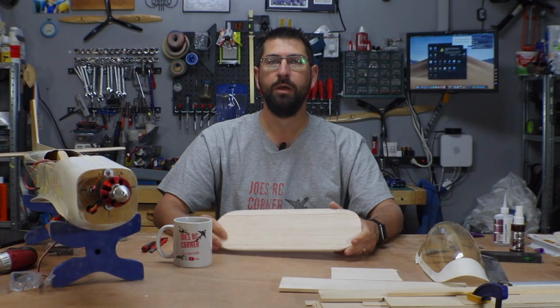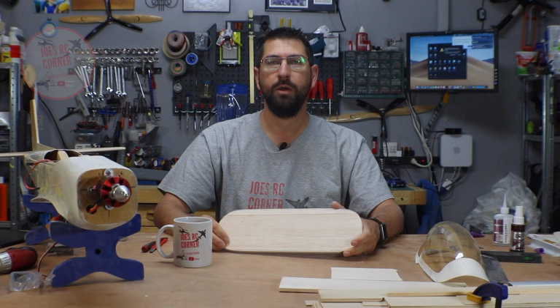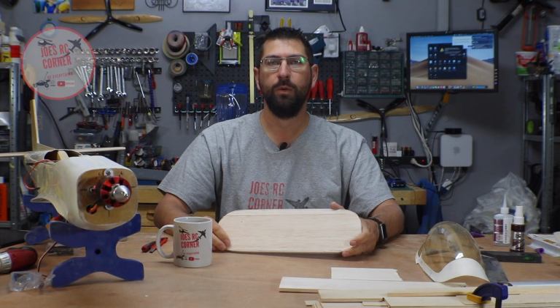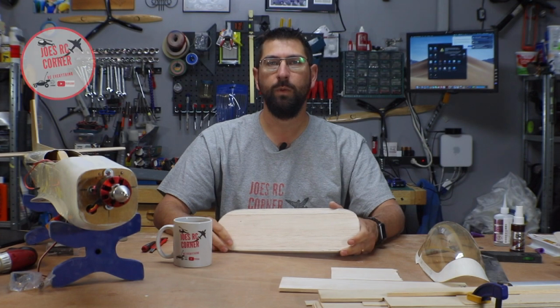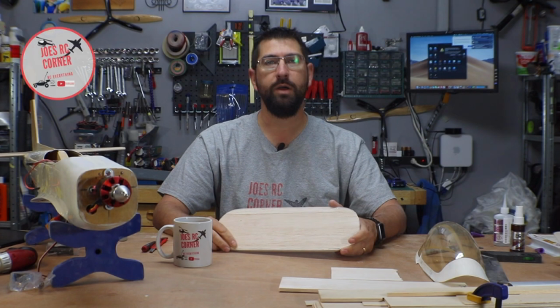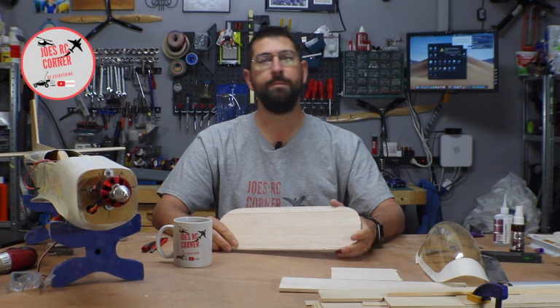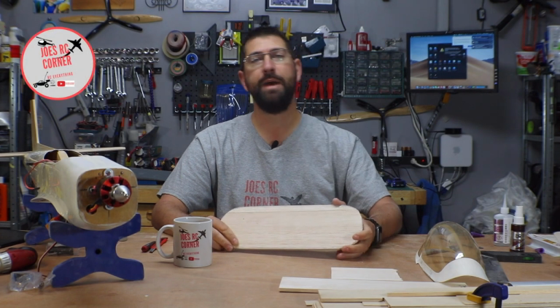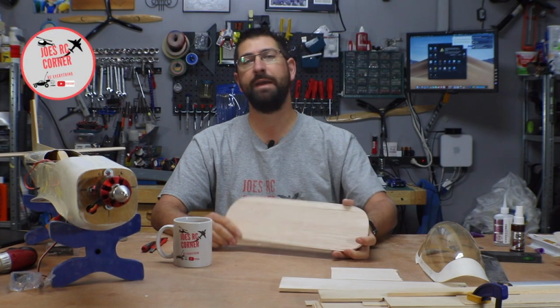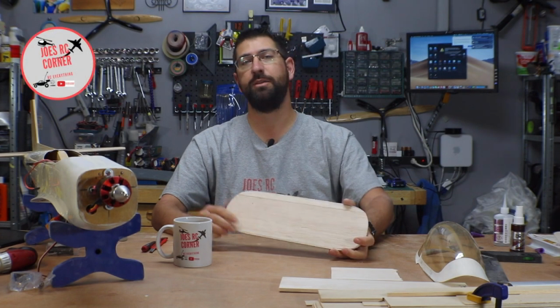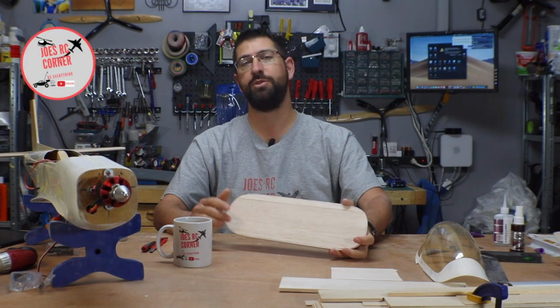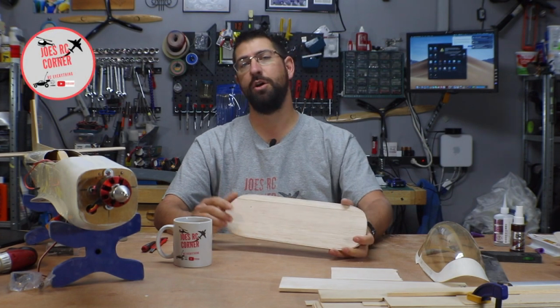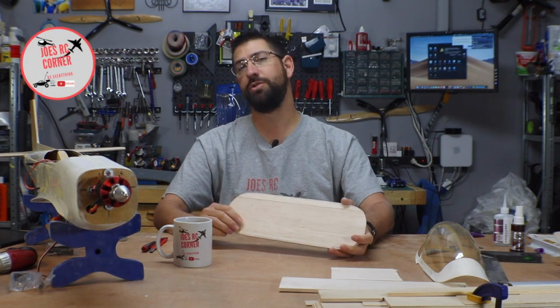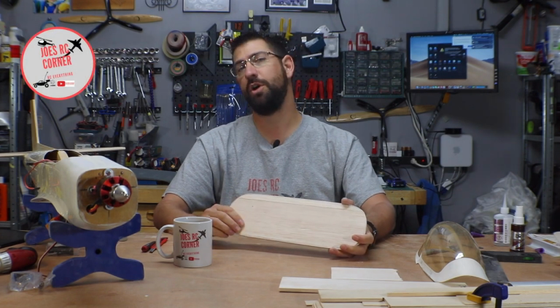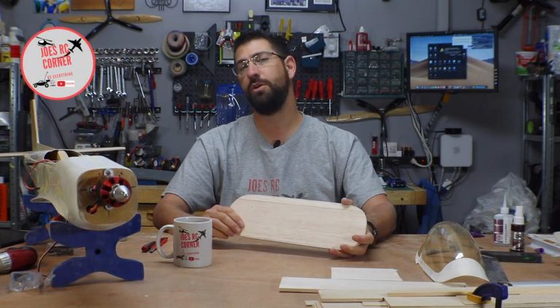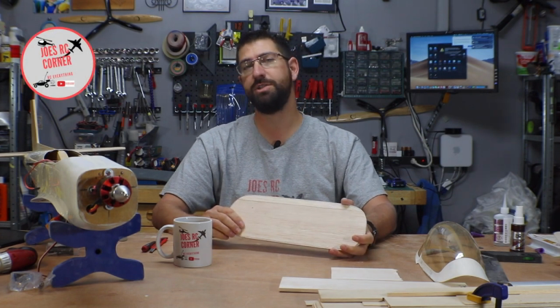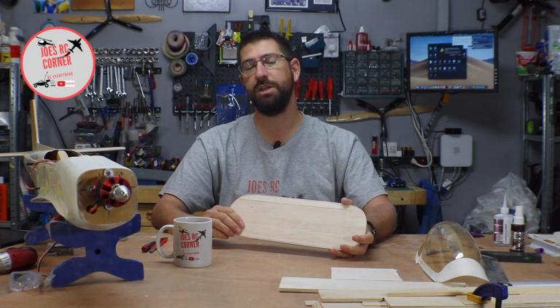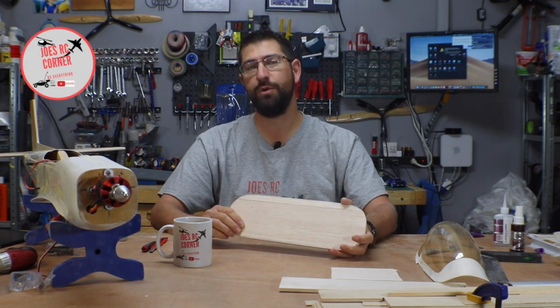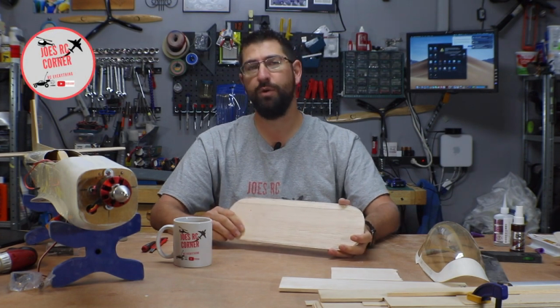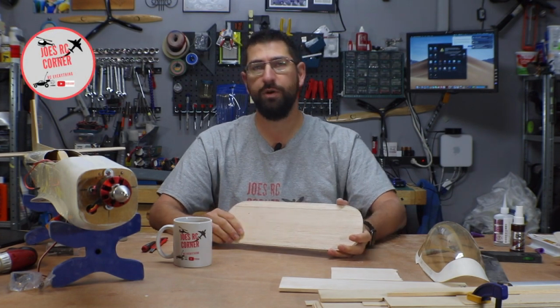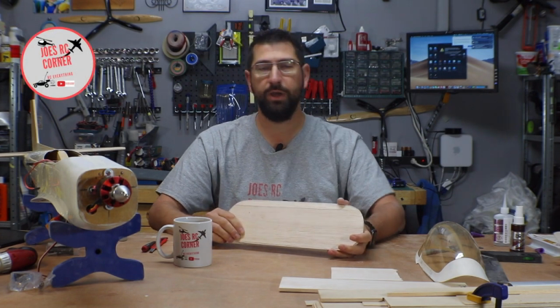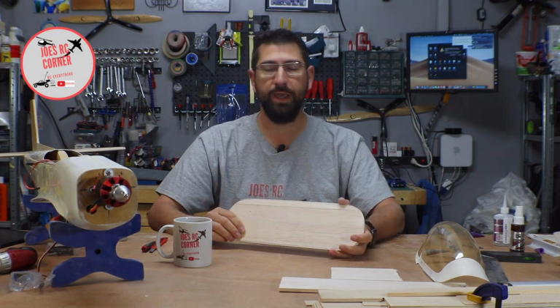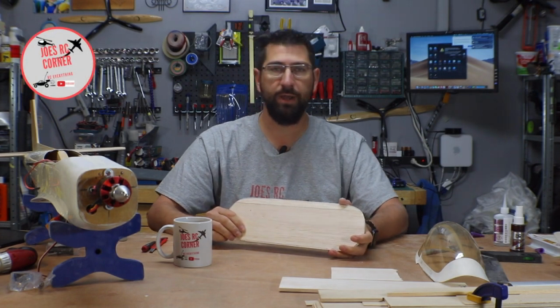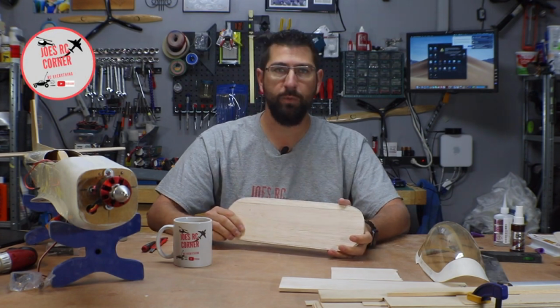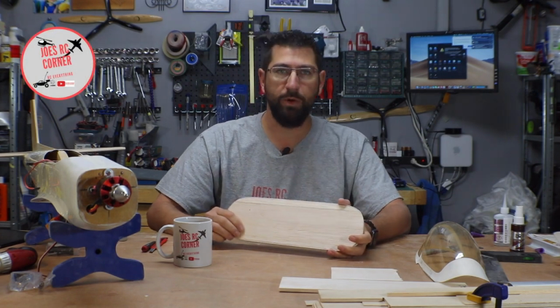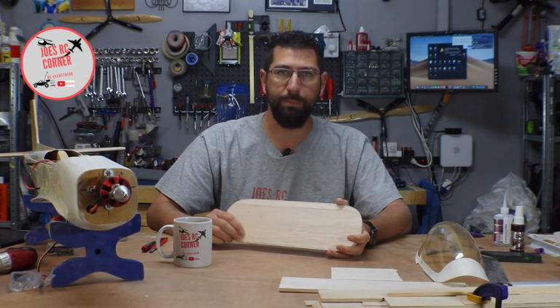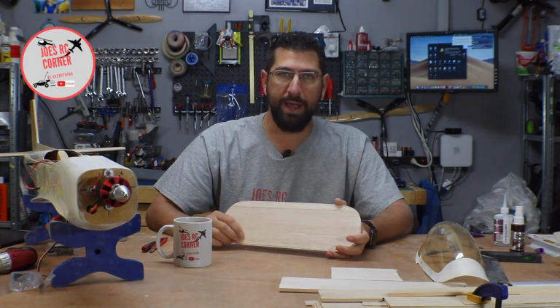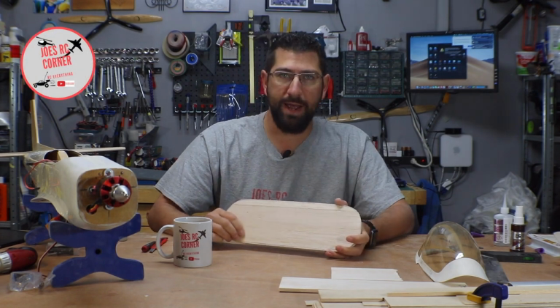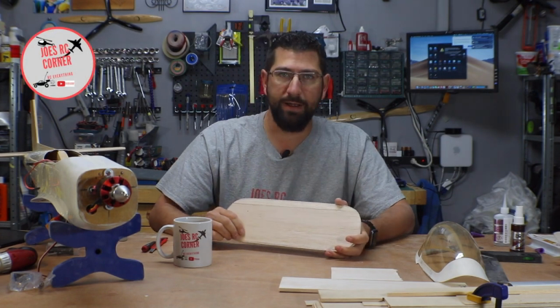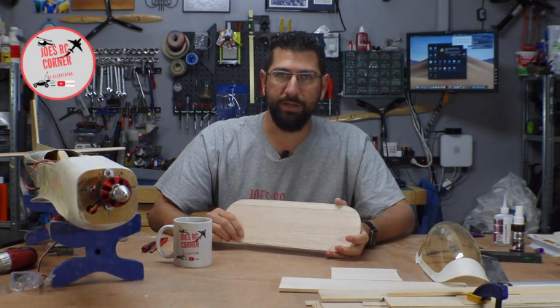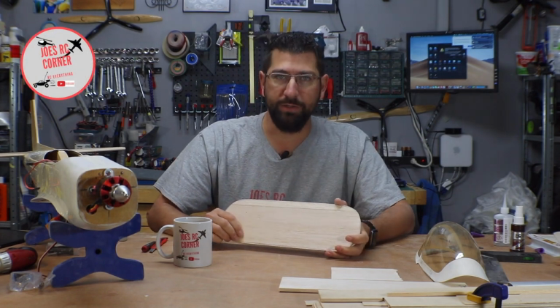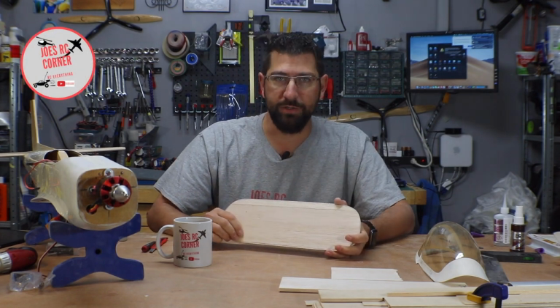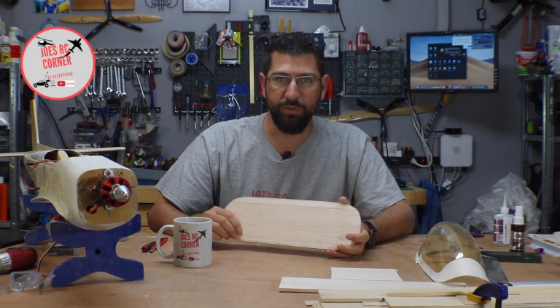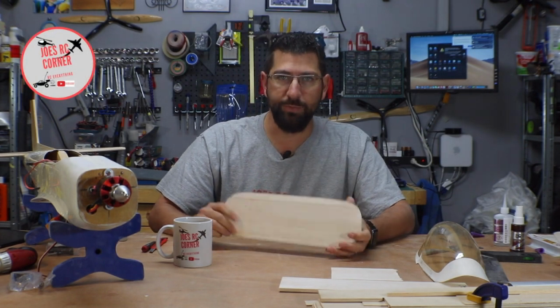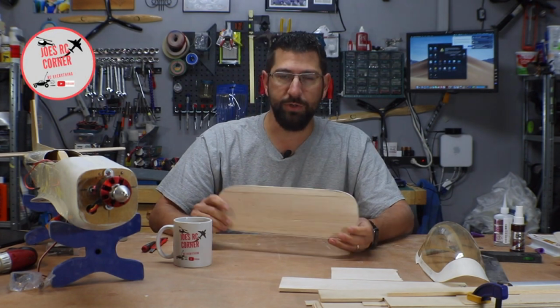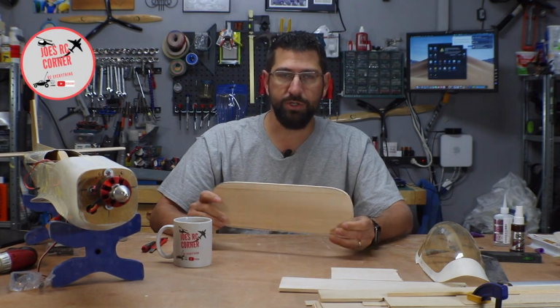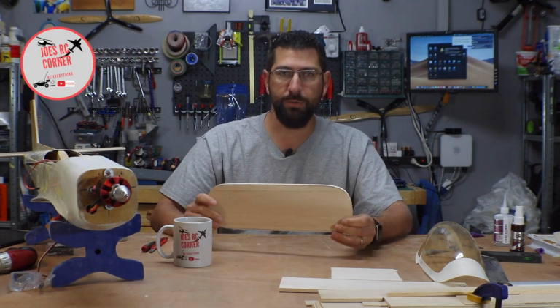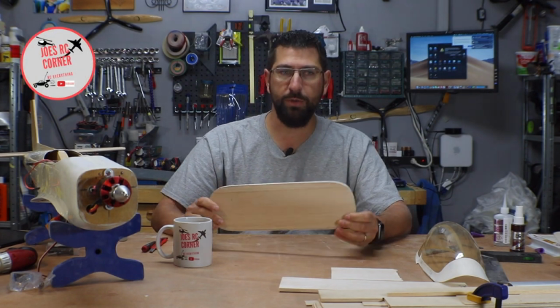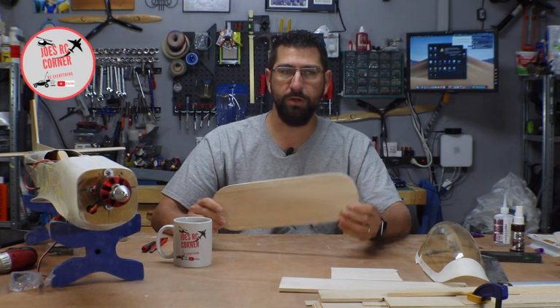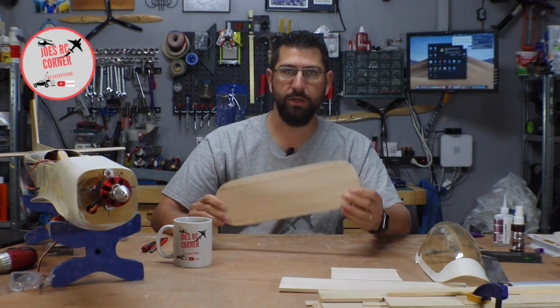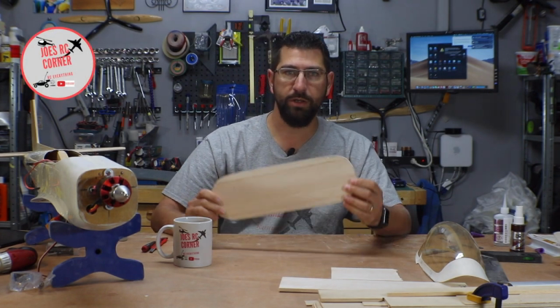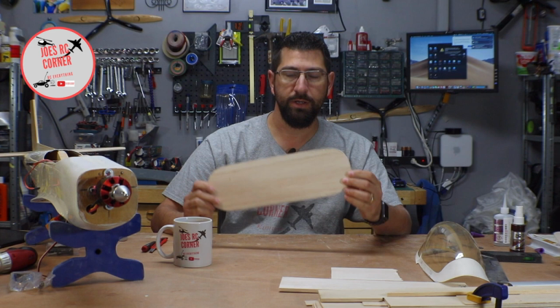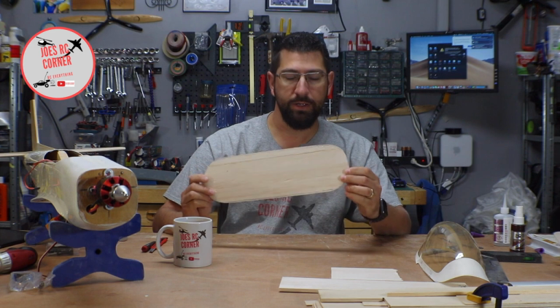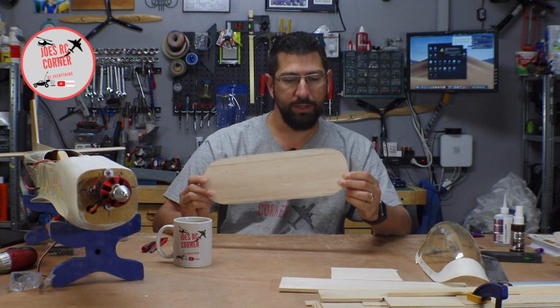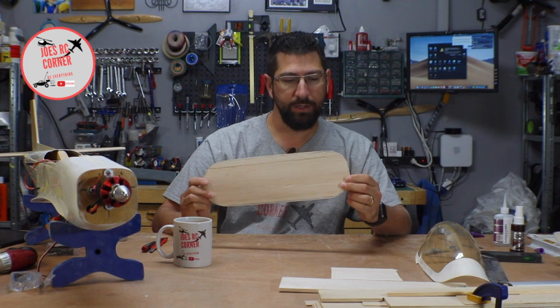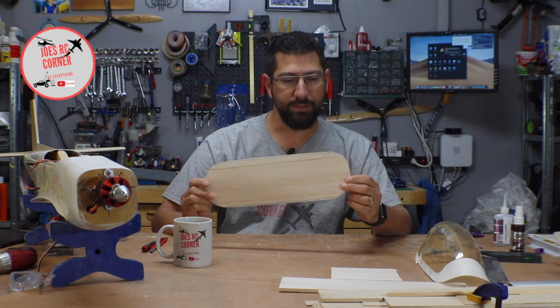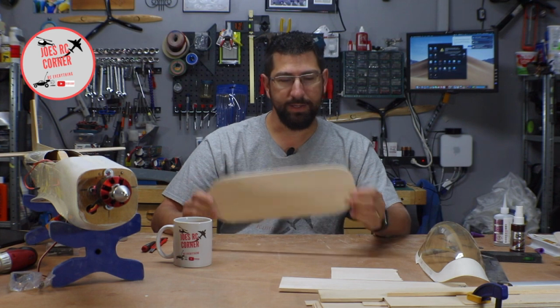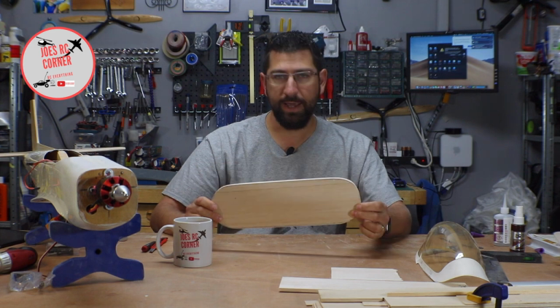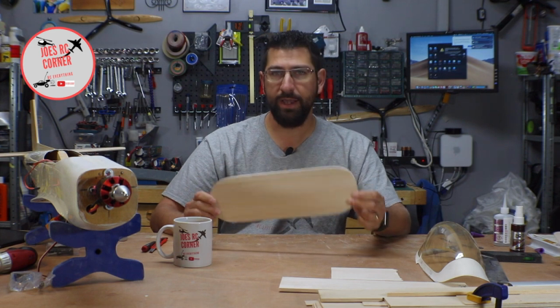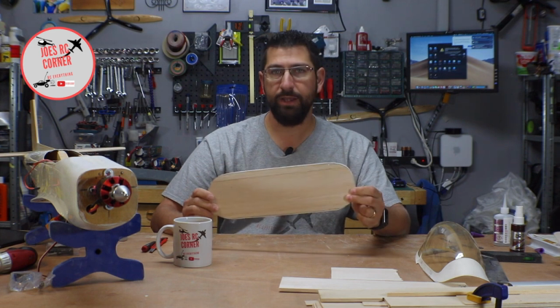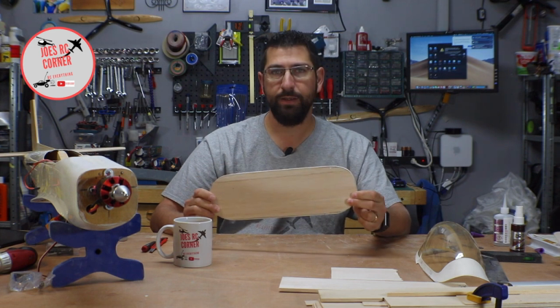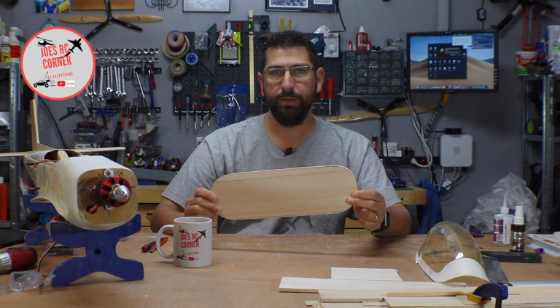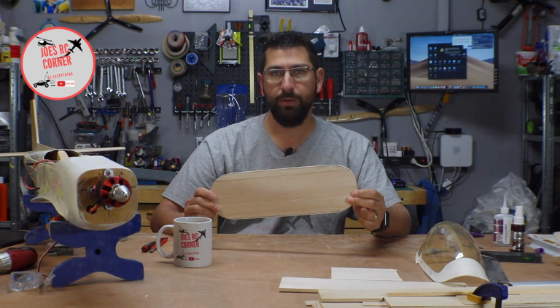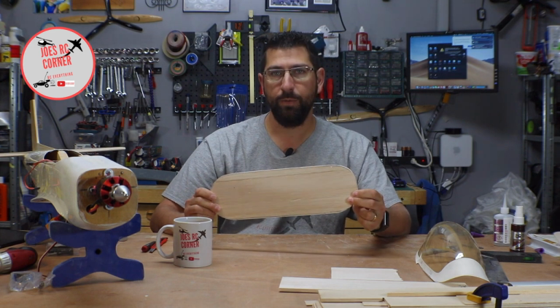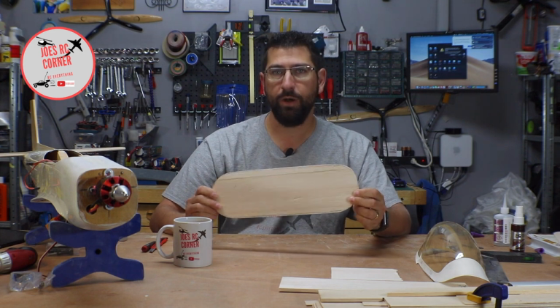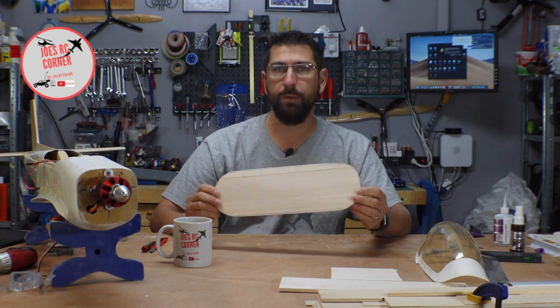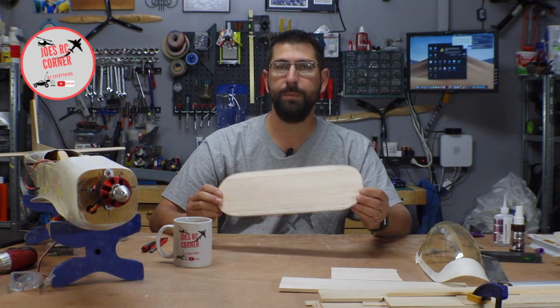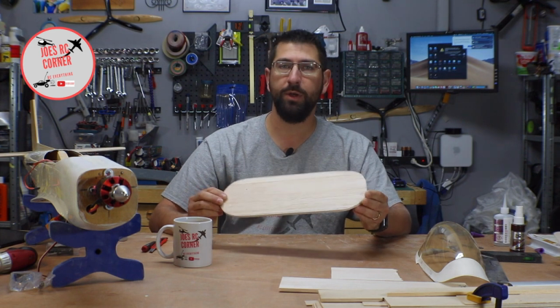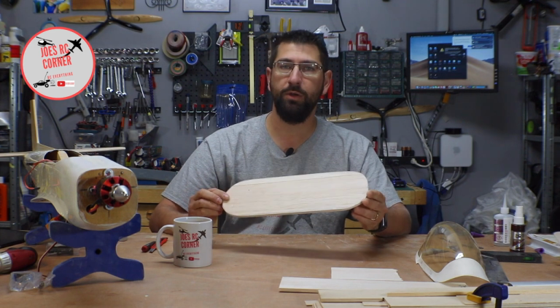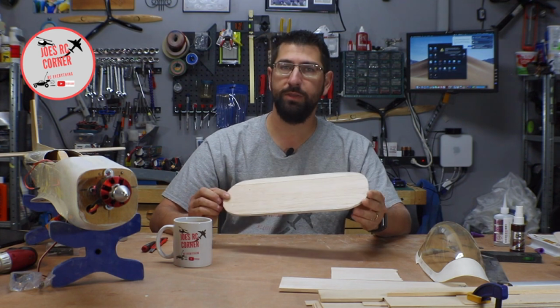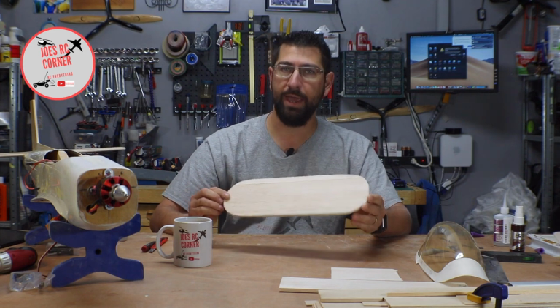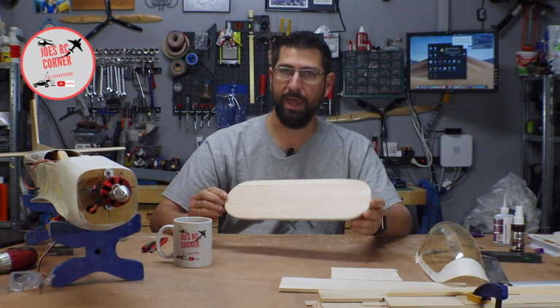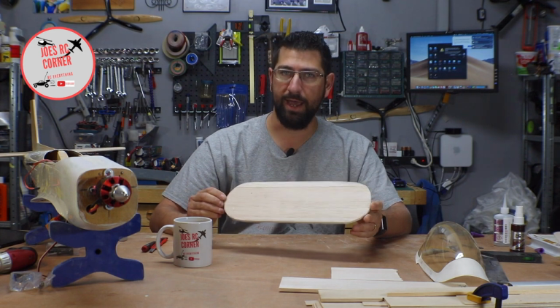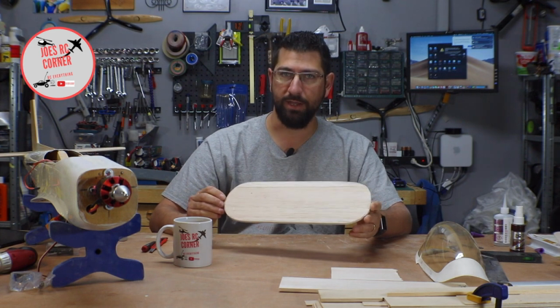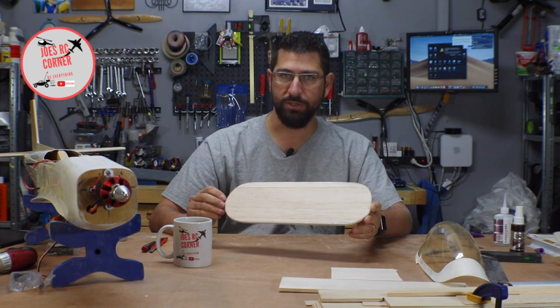Welcome back to Joe's RC Corner. We're back on the Super Chipmunk and today we're going to be building the hatch.